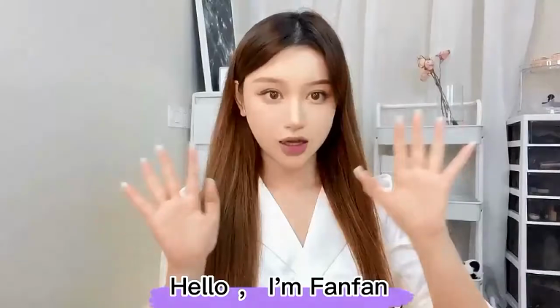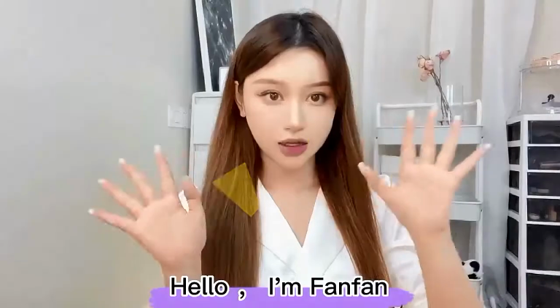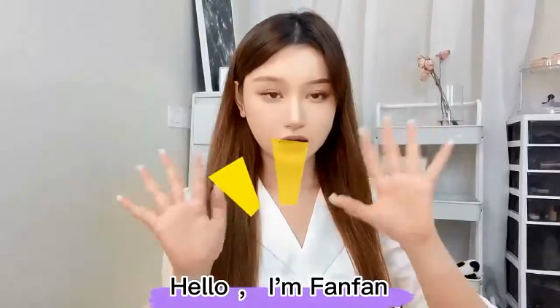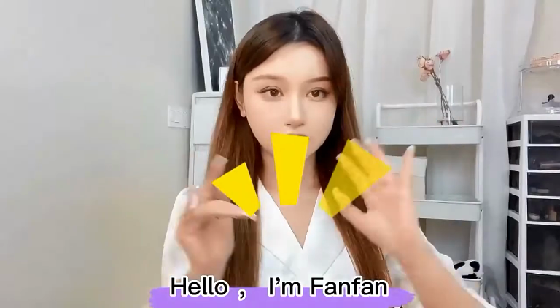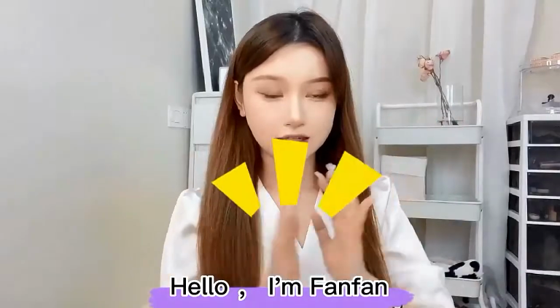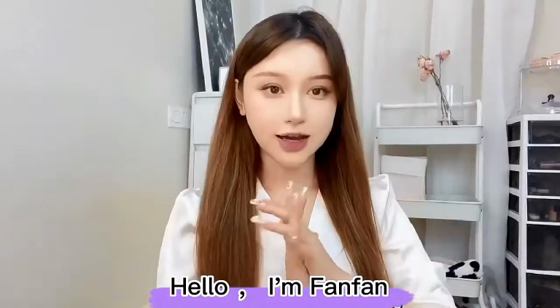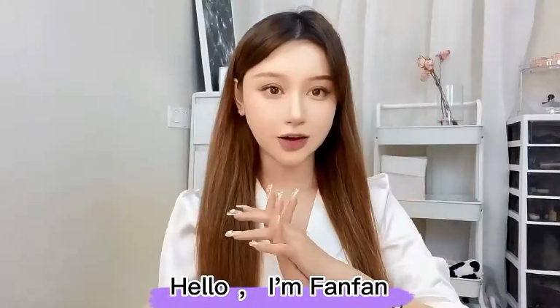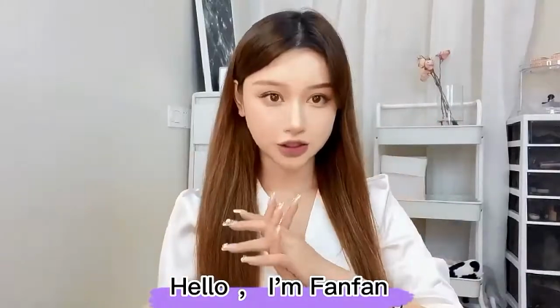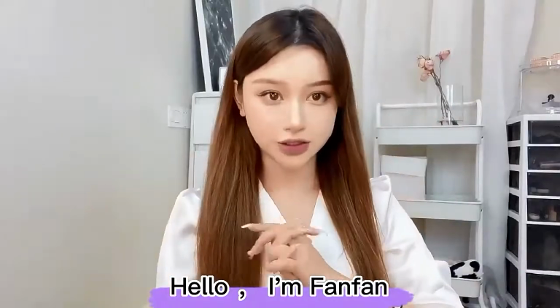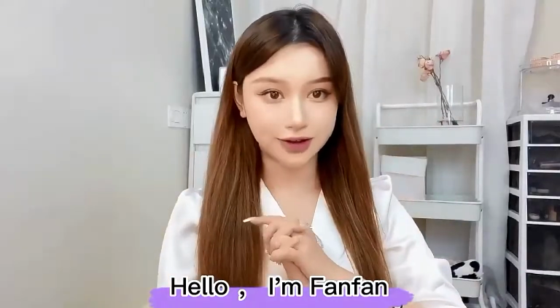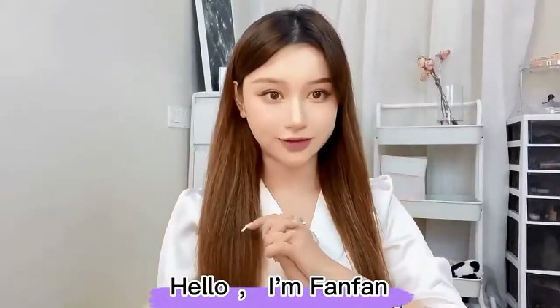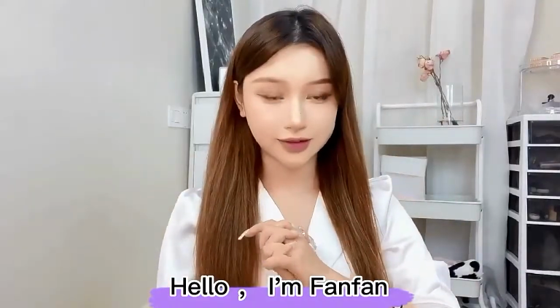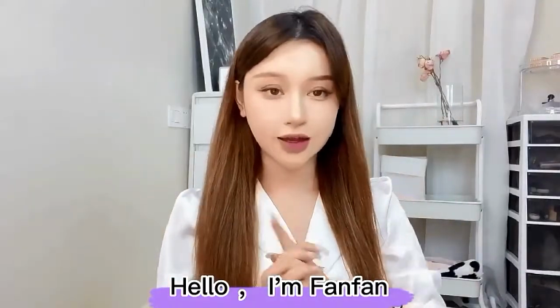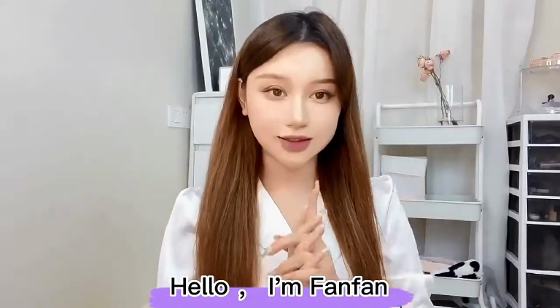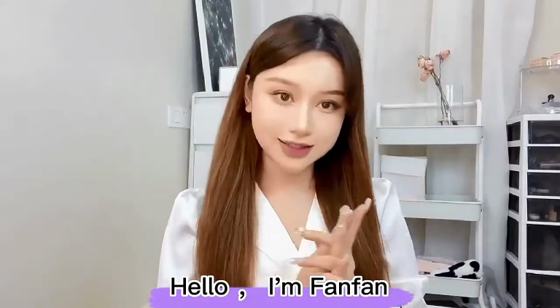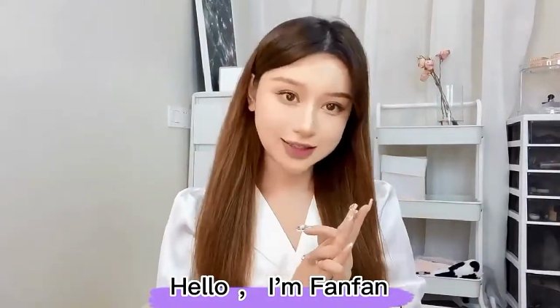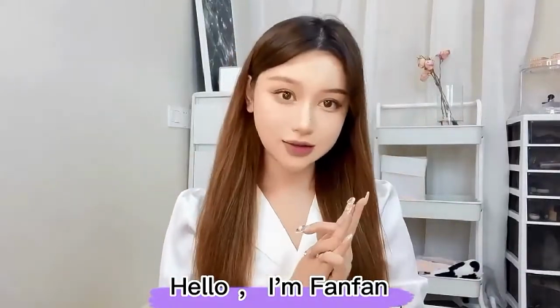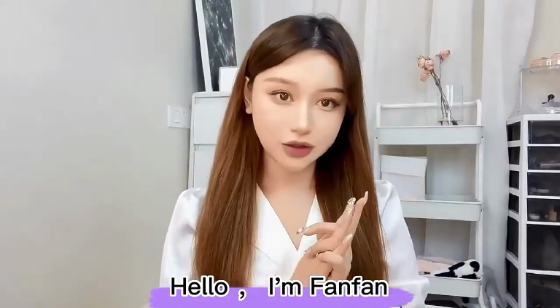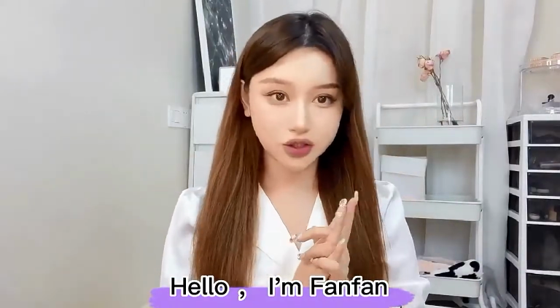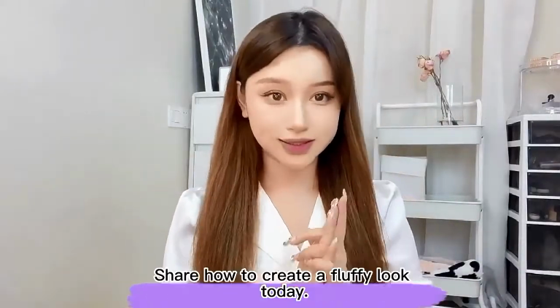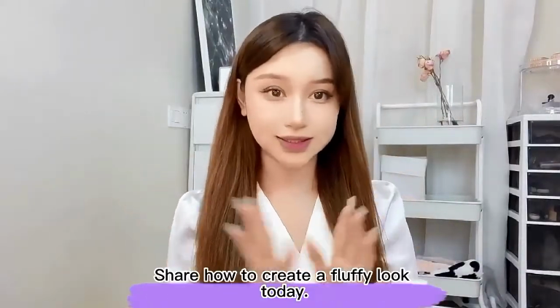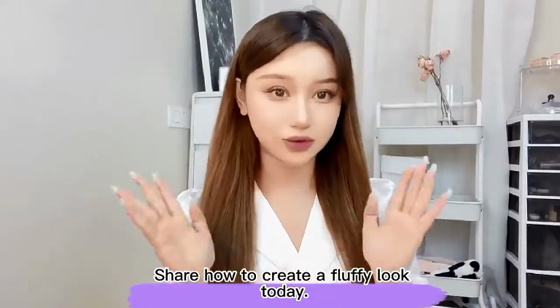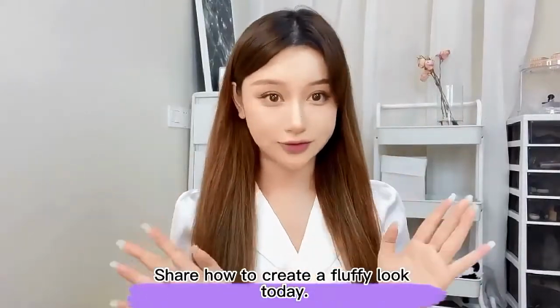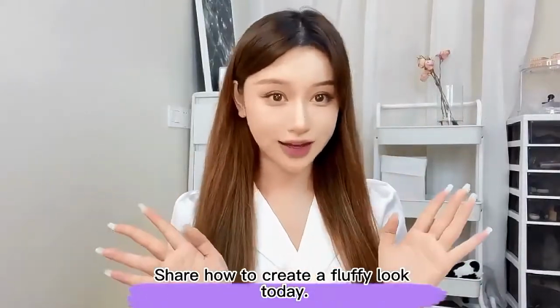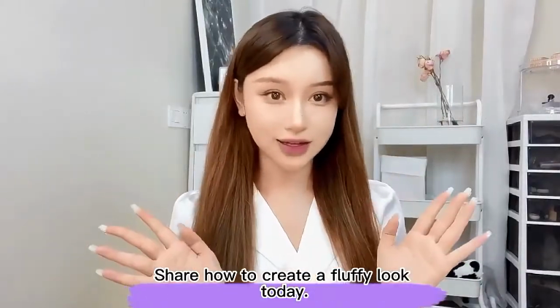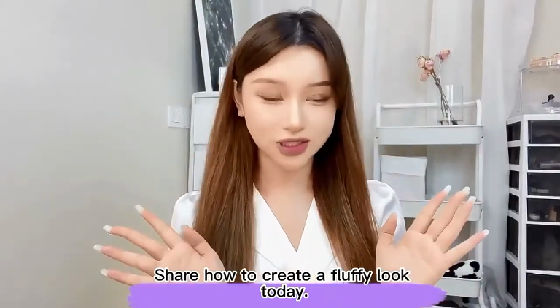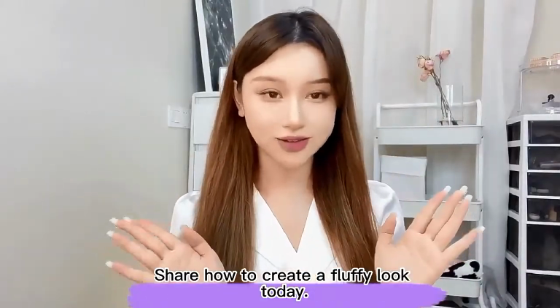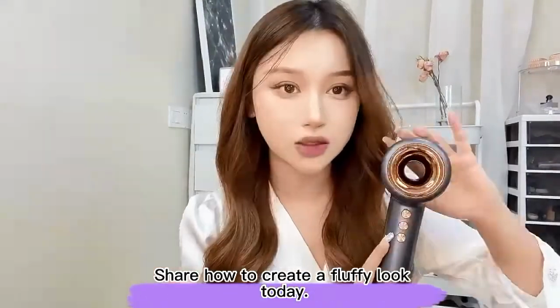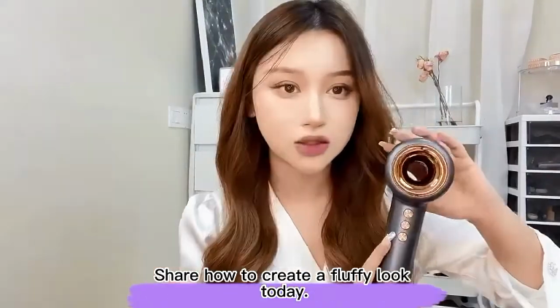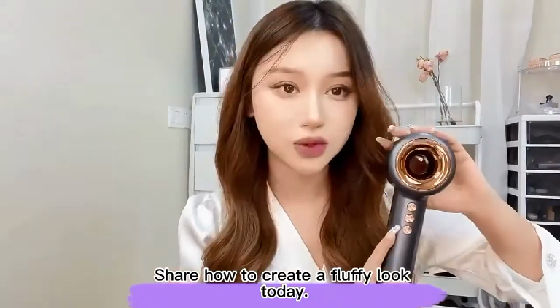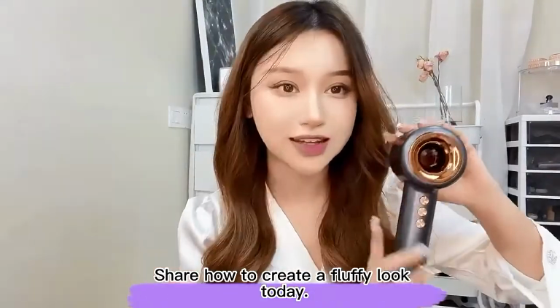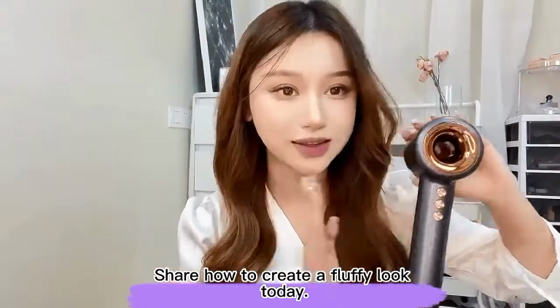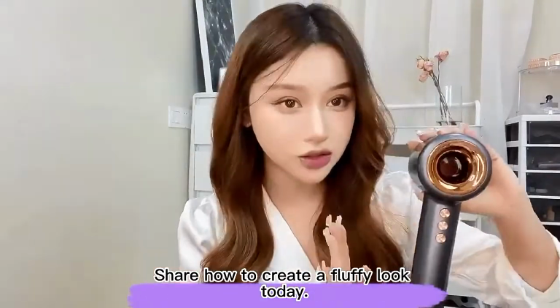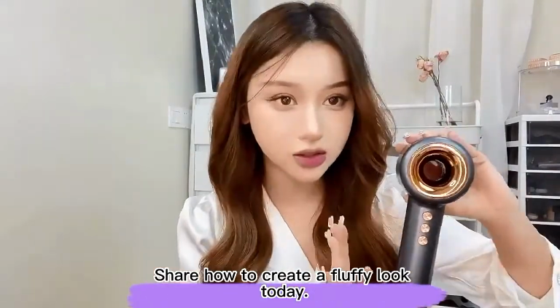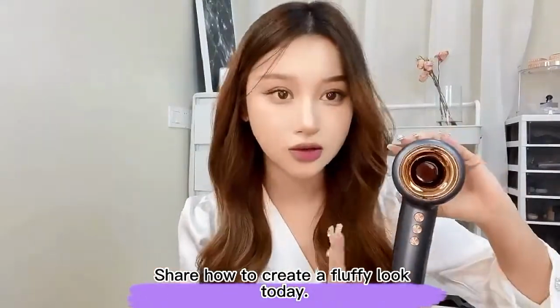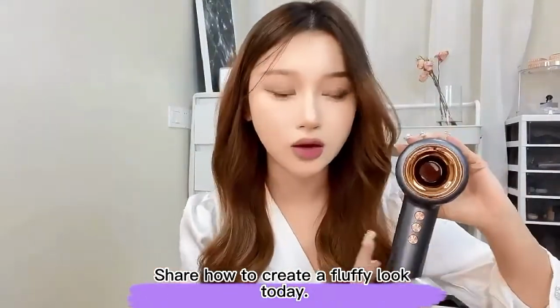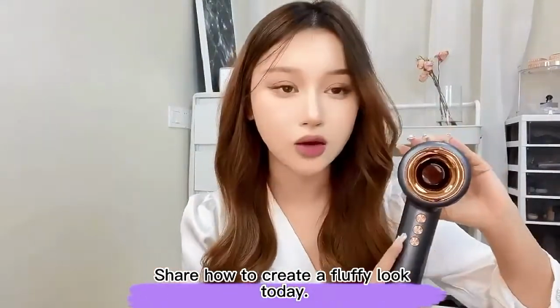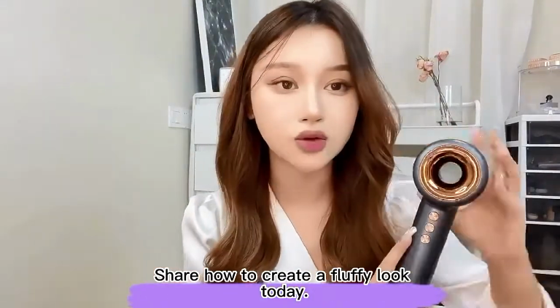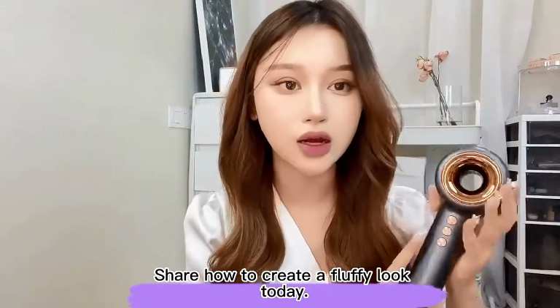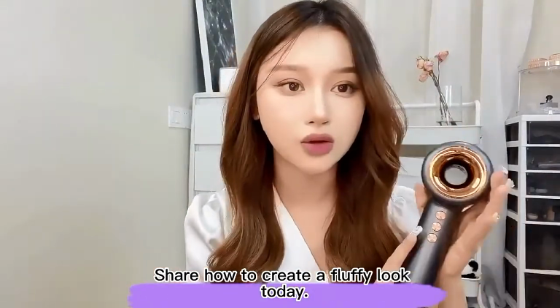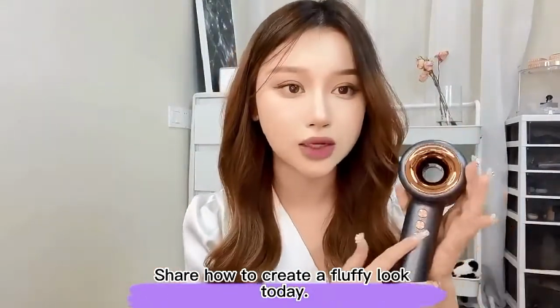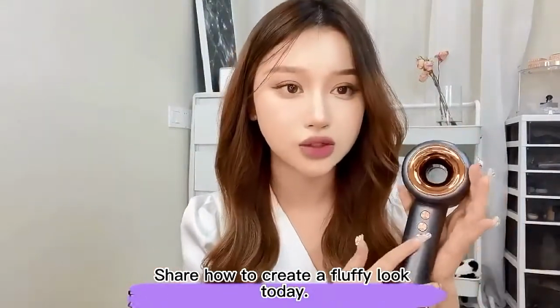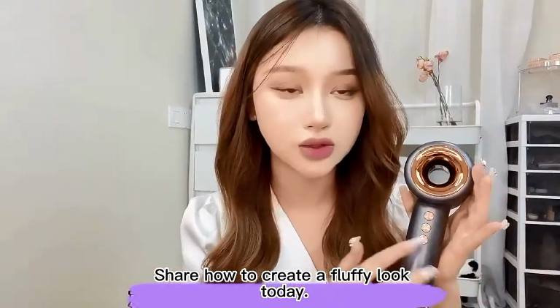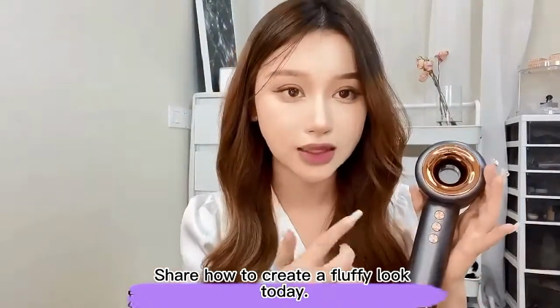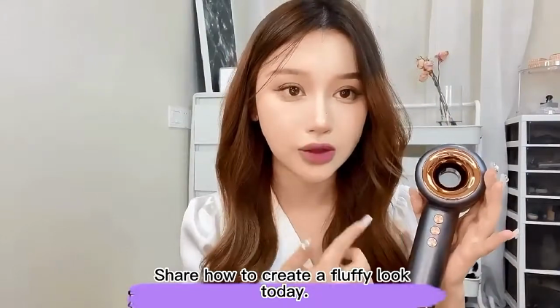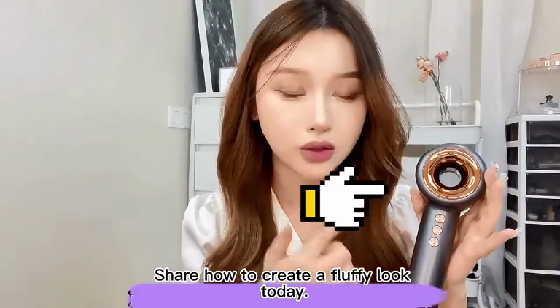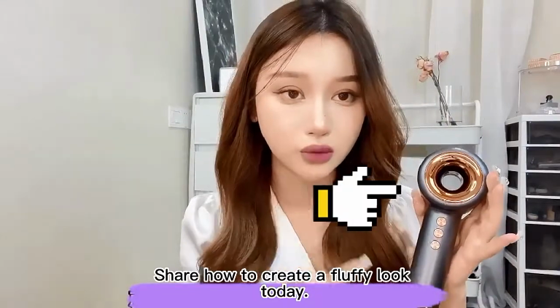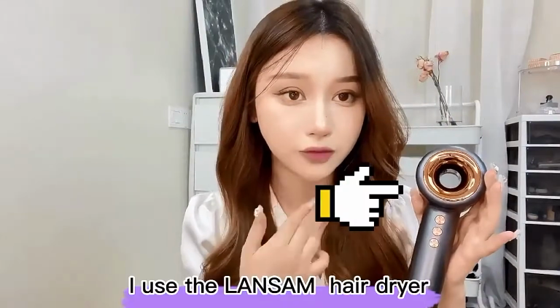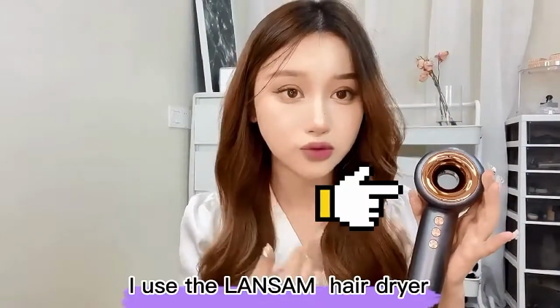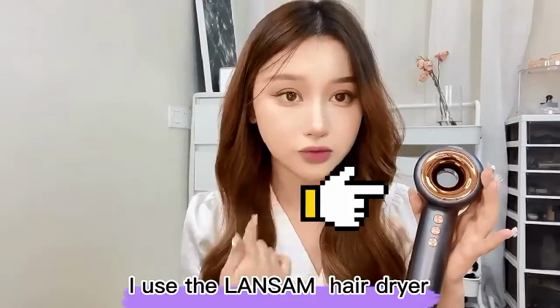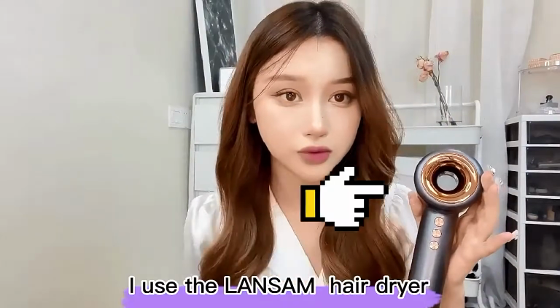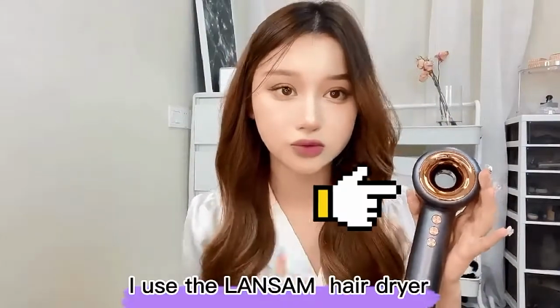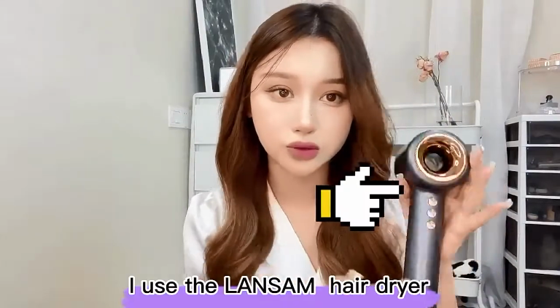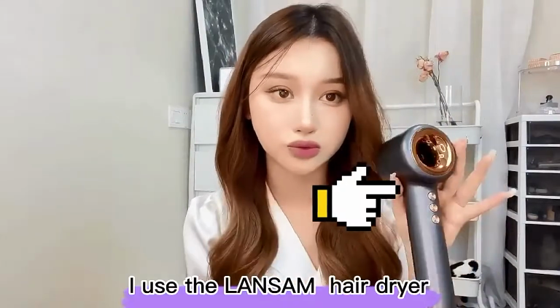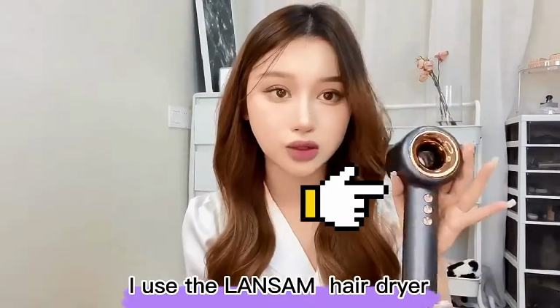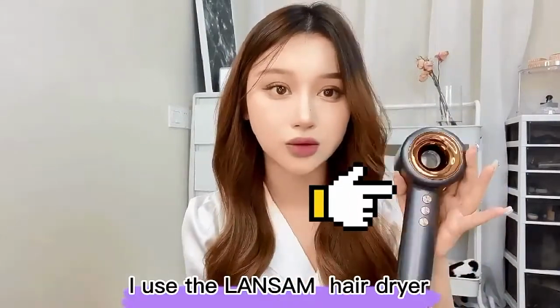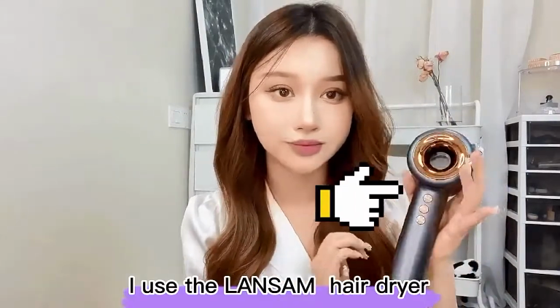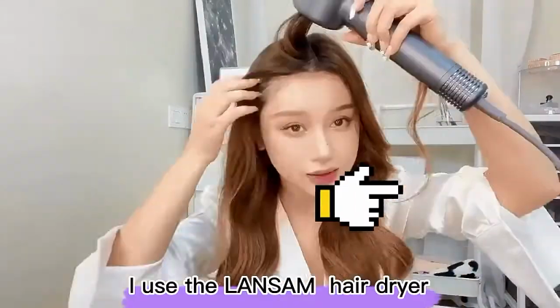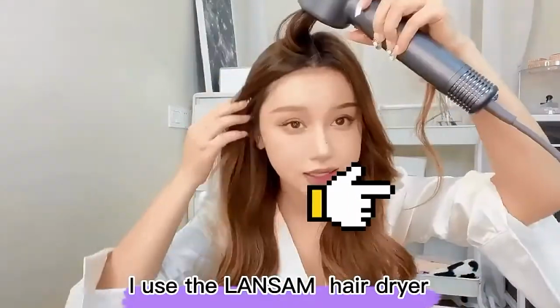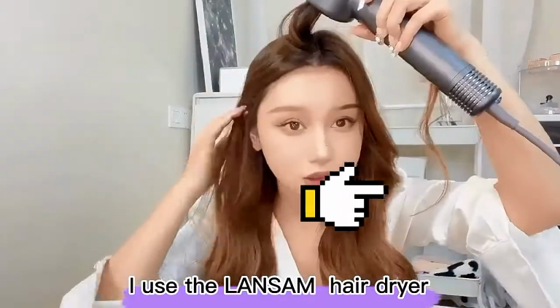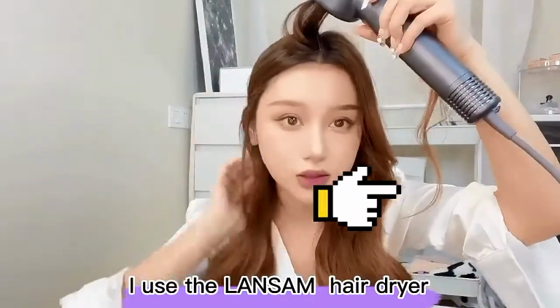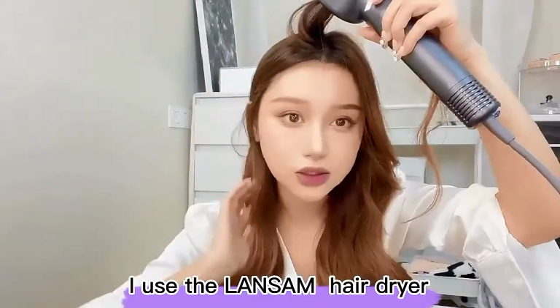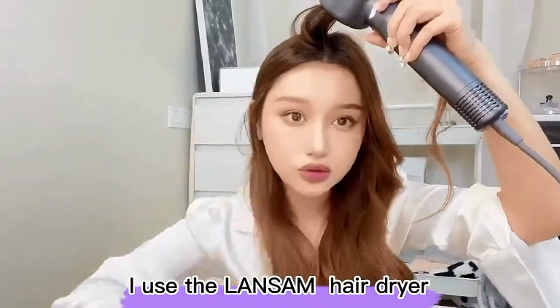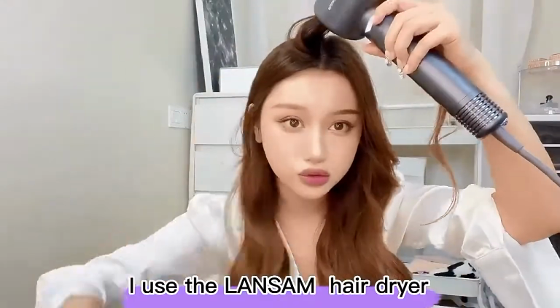Hello, I'm FanFan. Today I'll share how to create a fluffy look using the Lansom Hair Dryer.